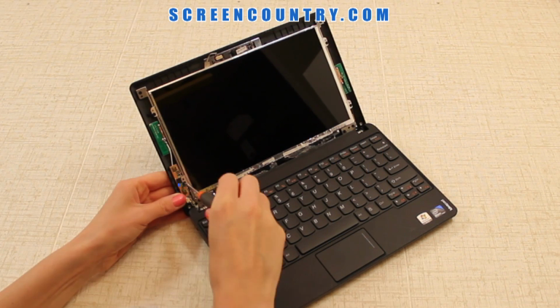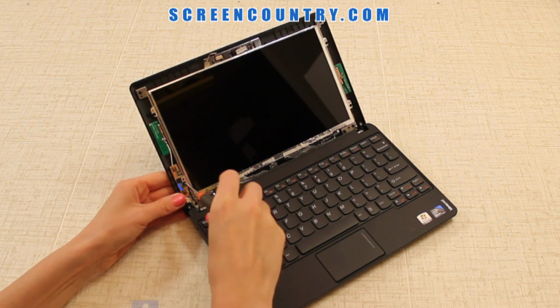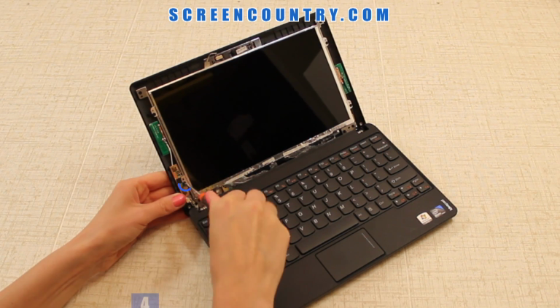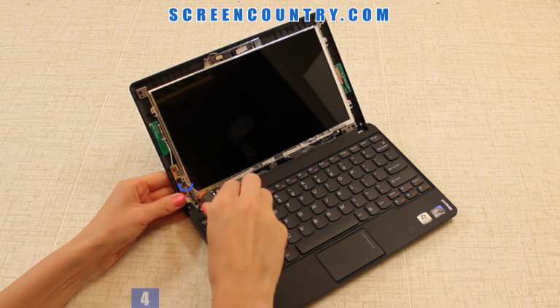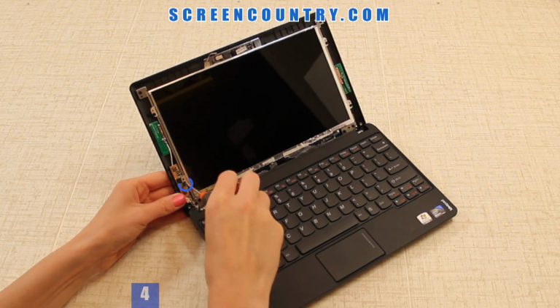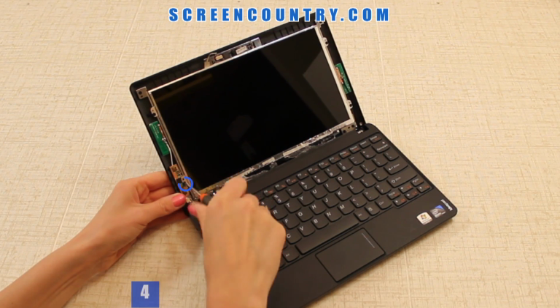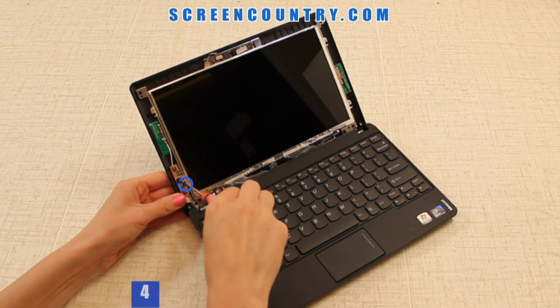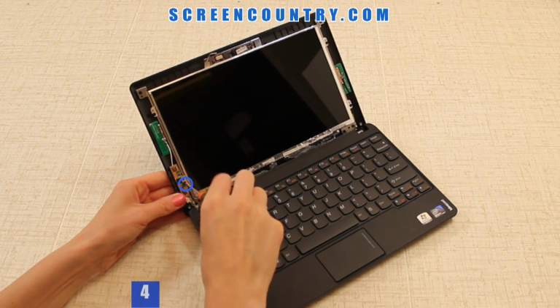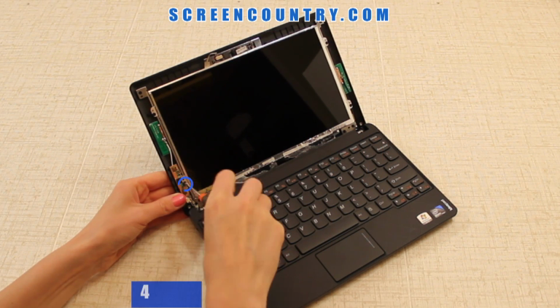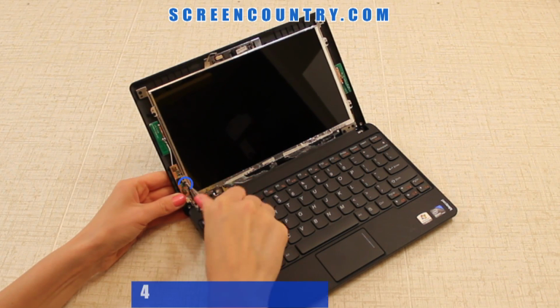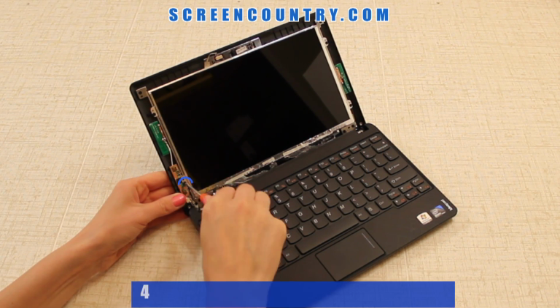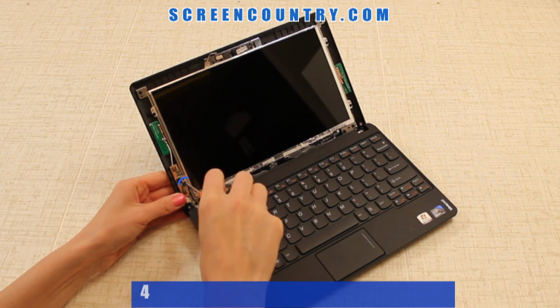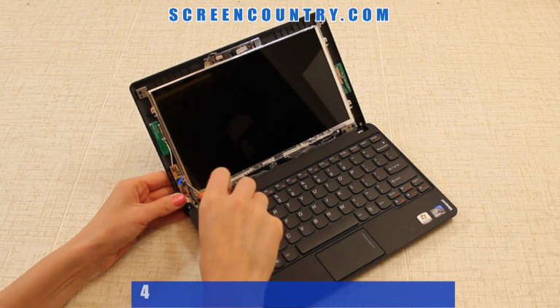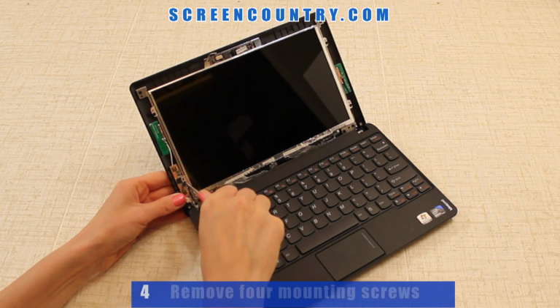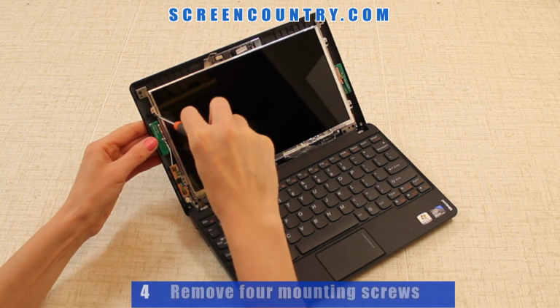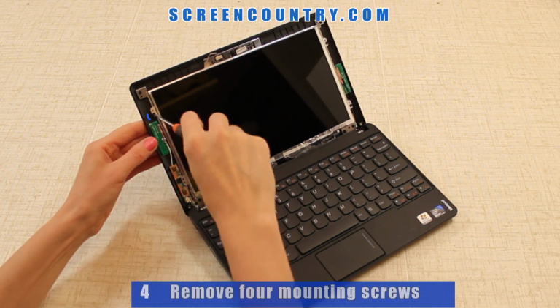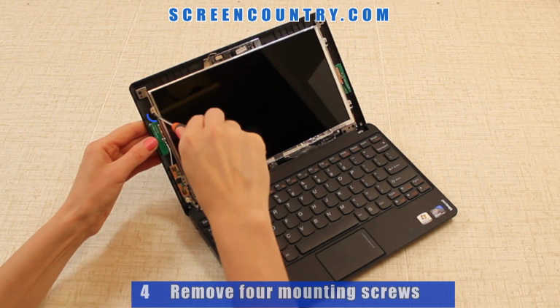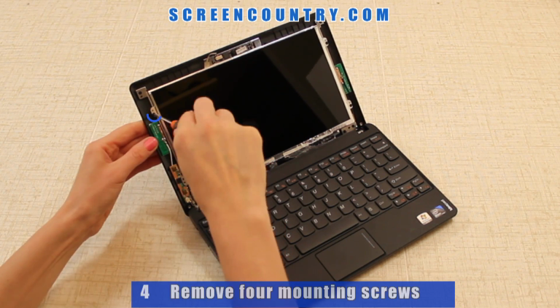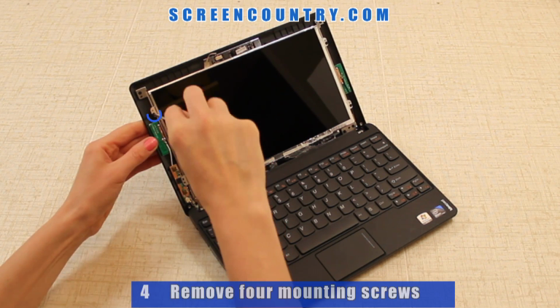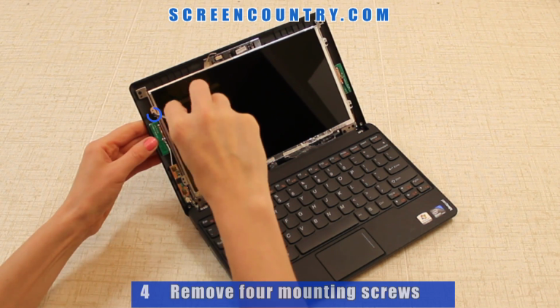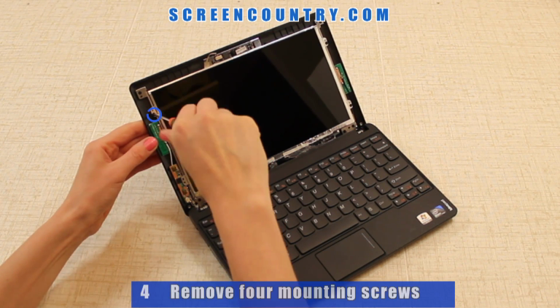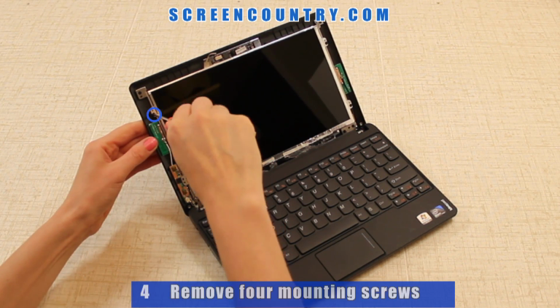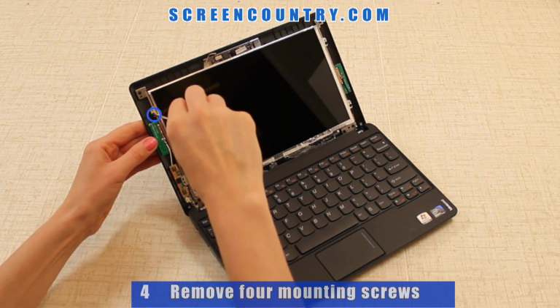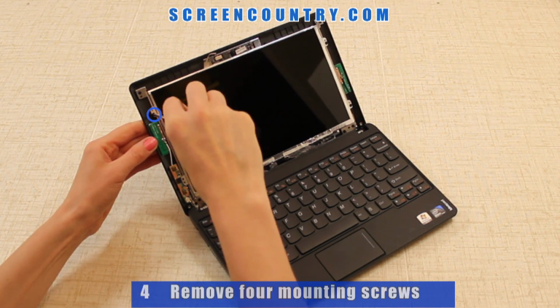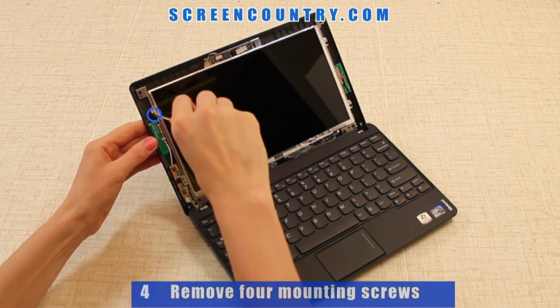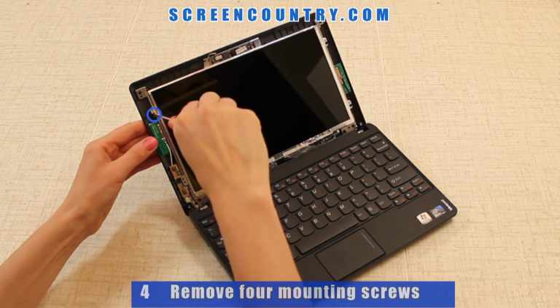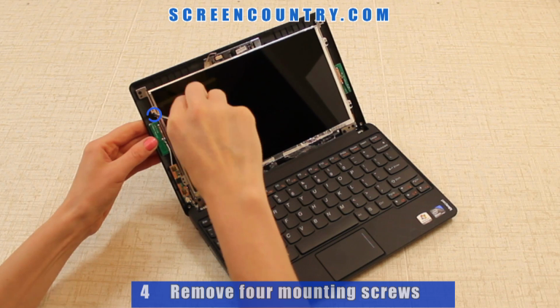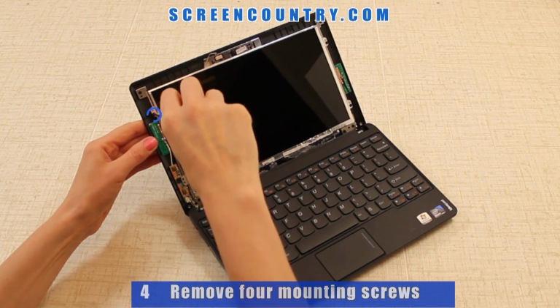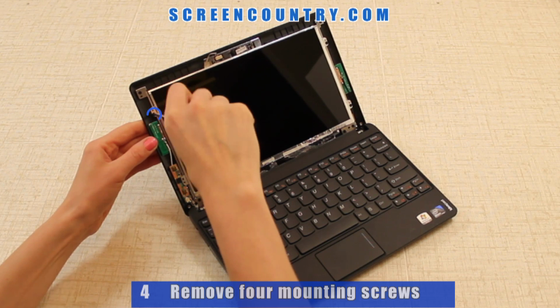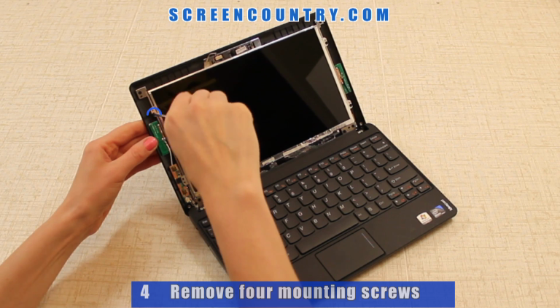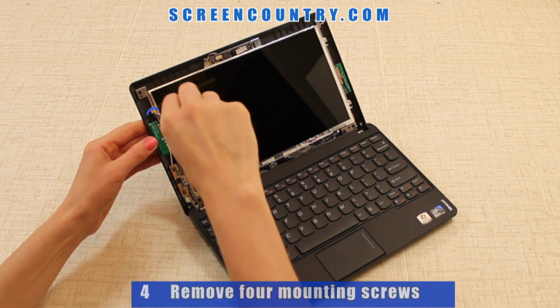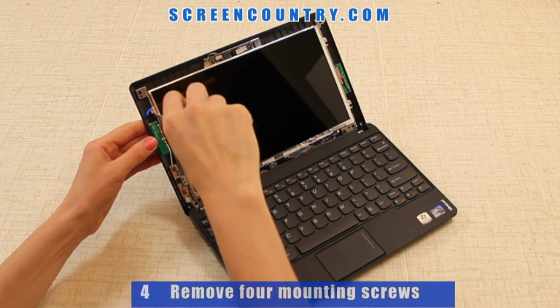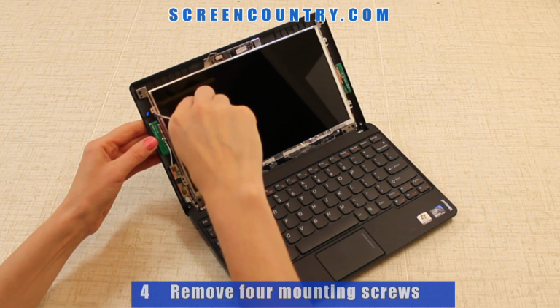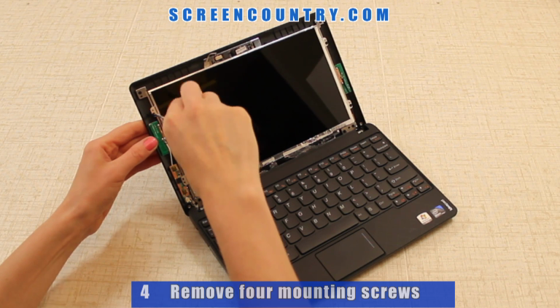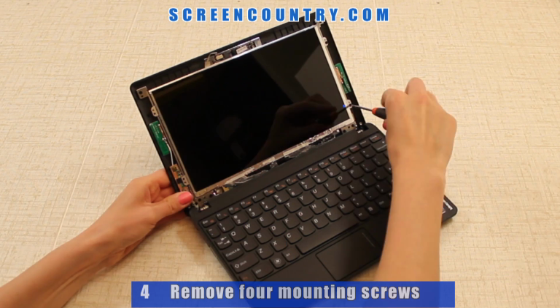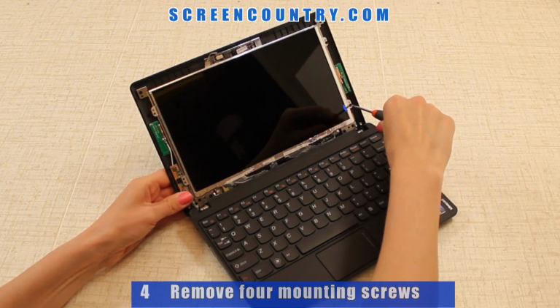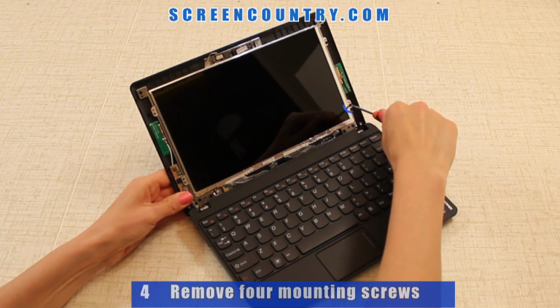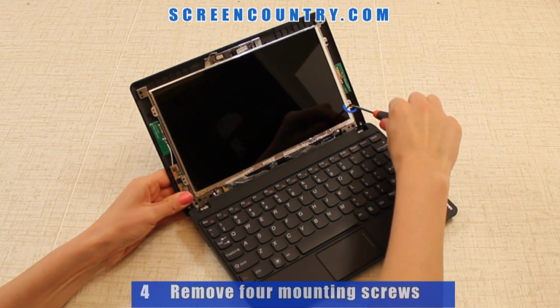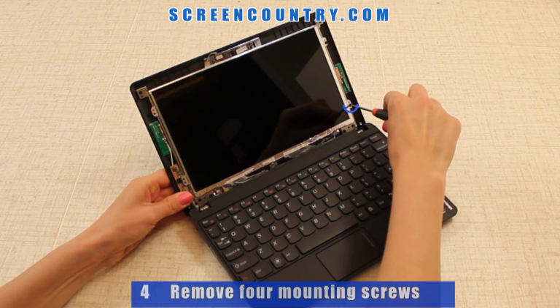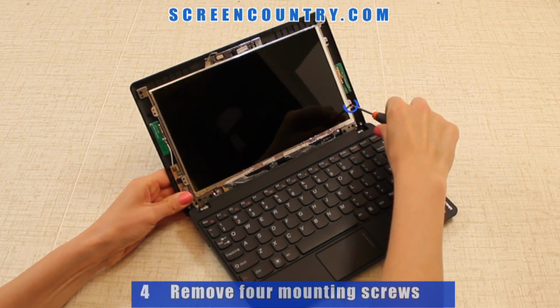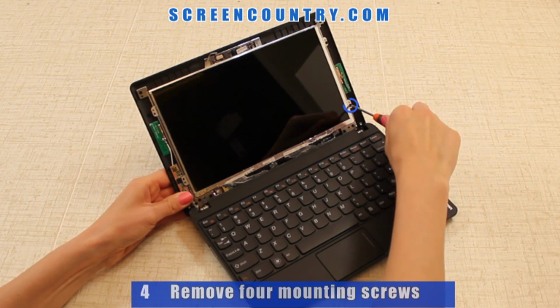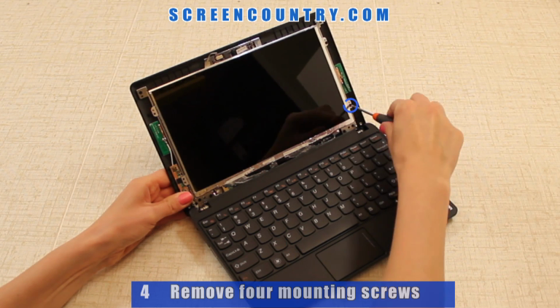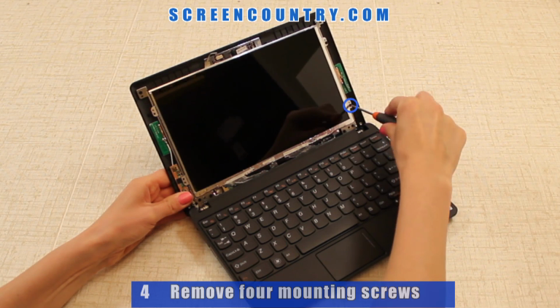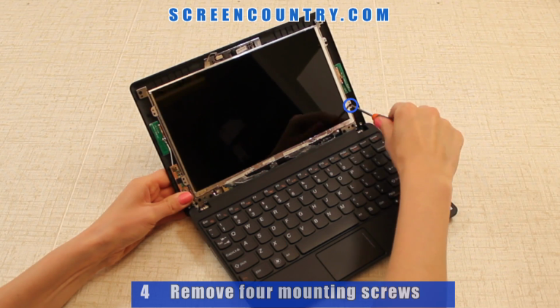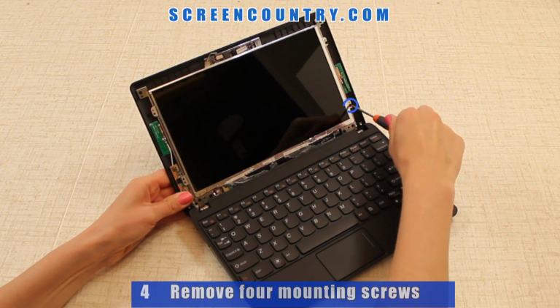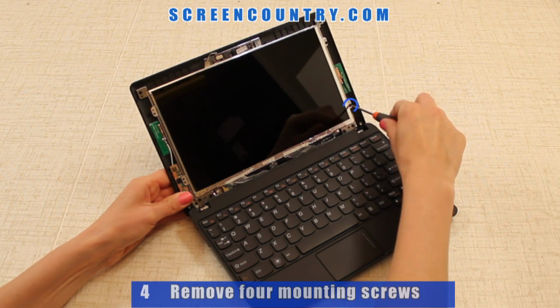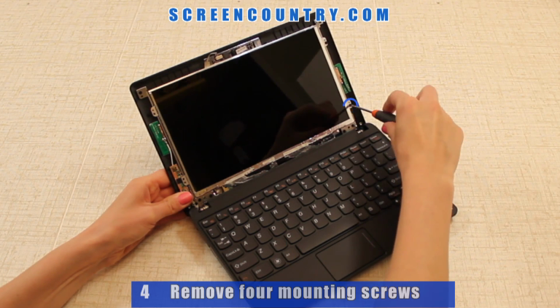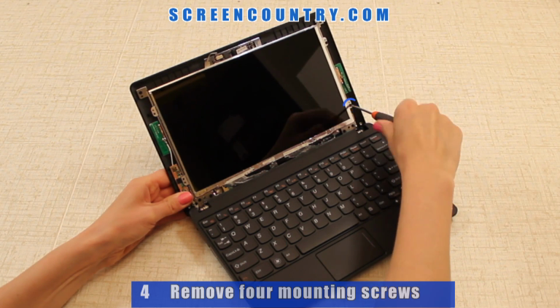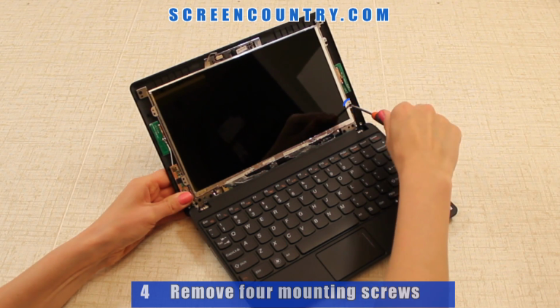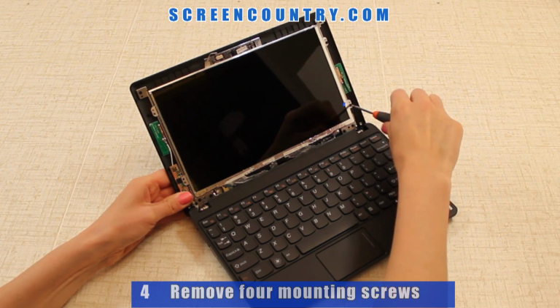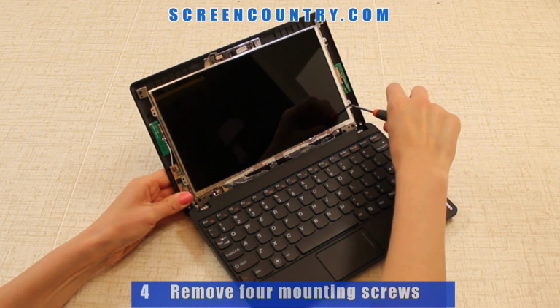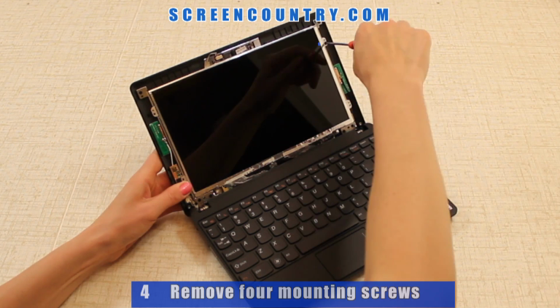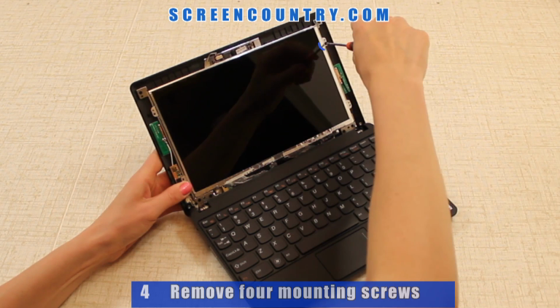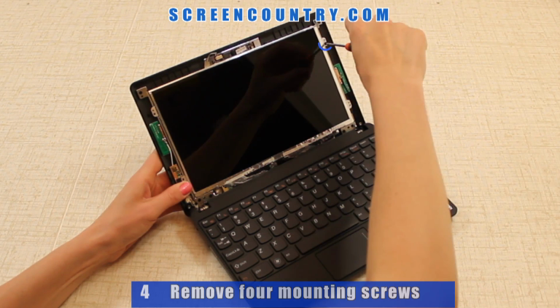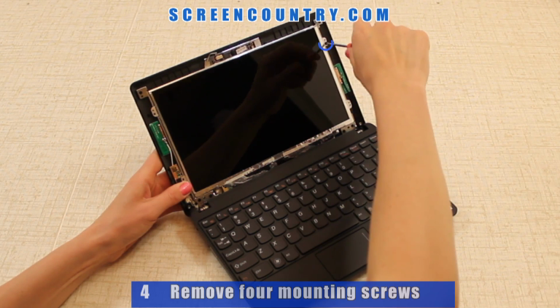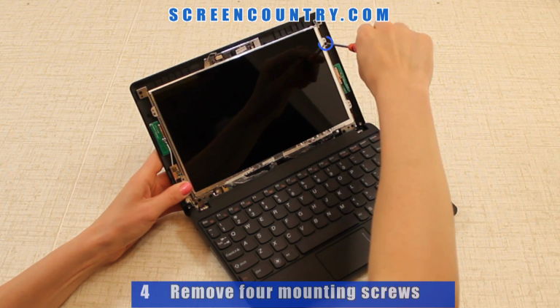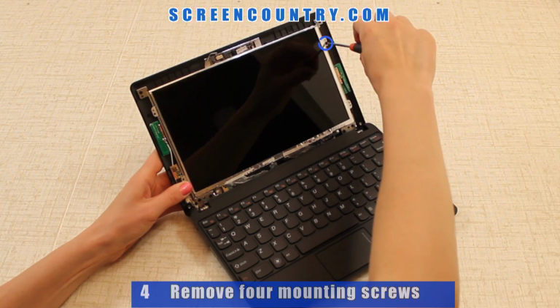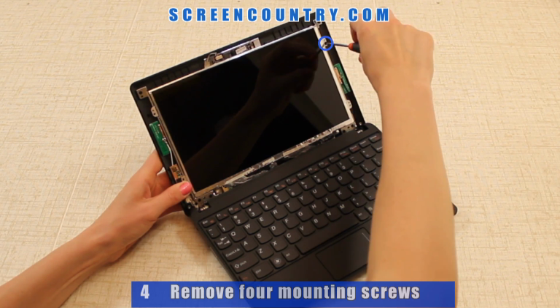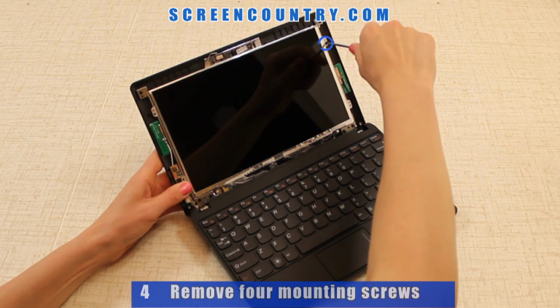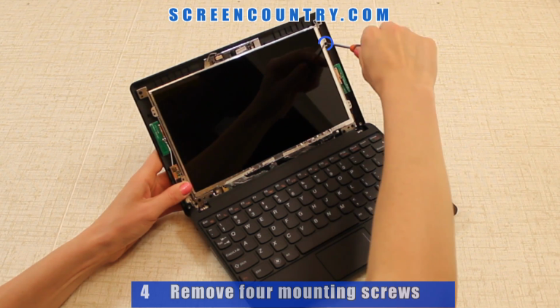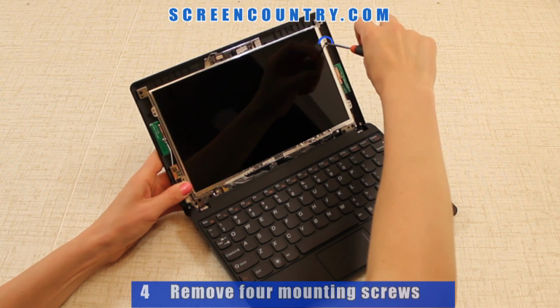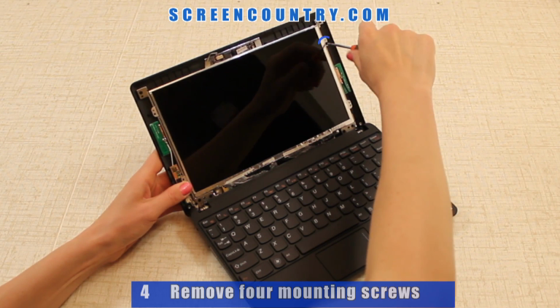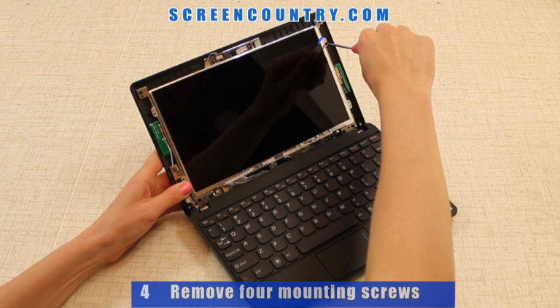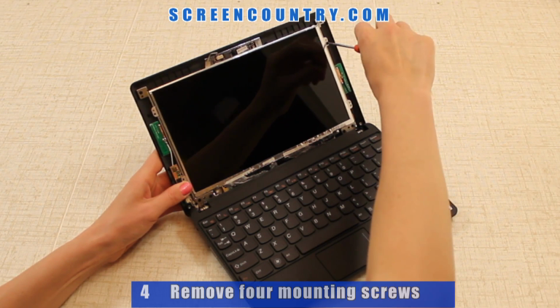Now that the bezel is gone, remove two mounting screws on the left side and two more on the right side.